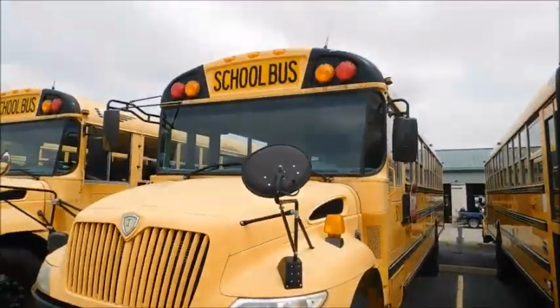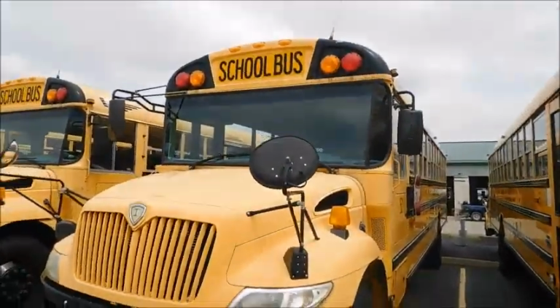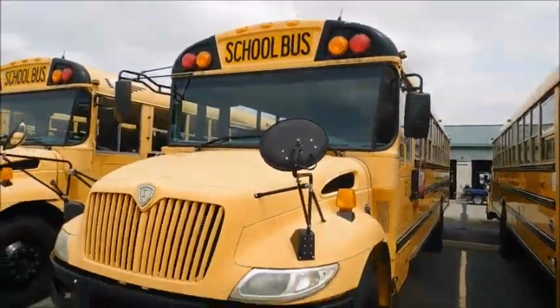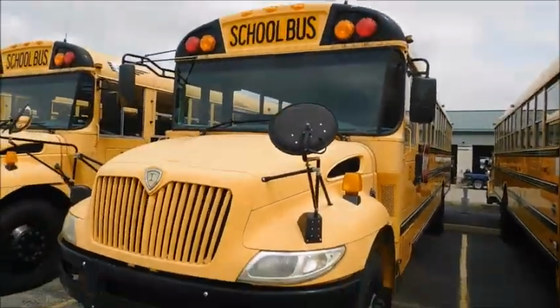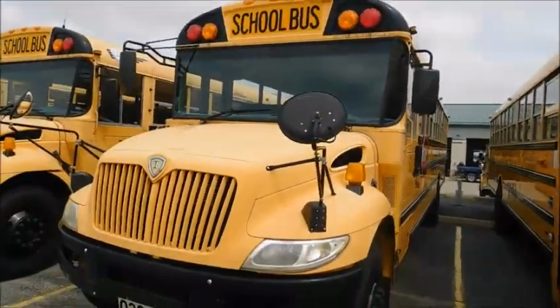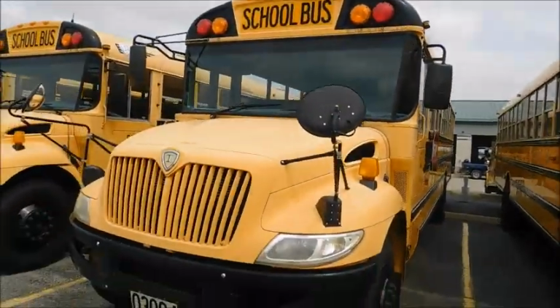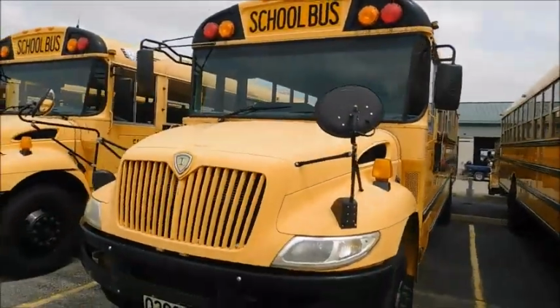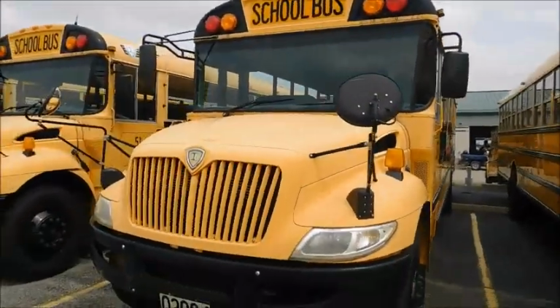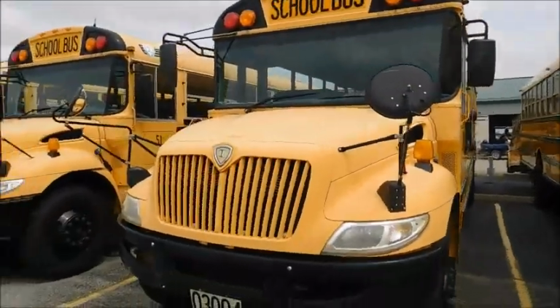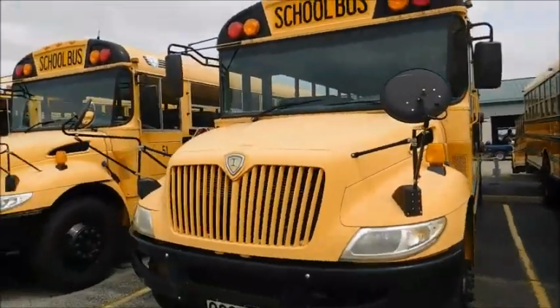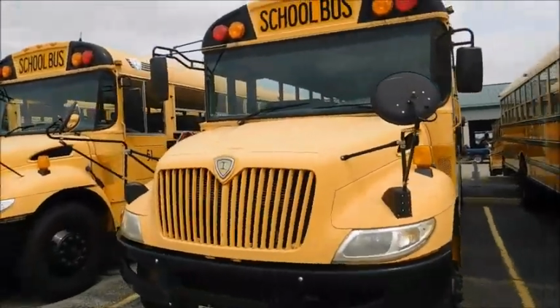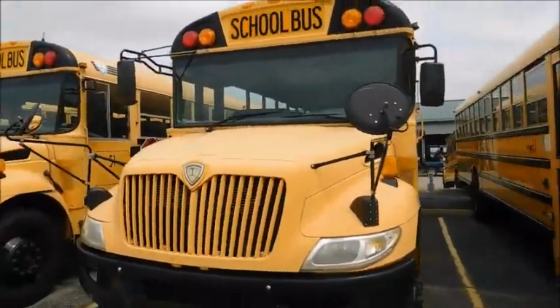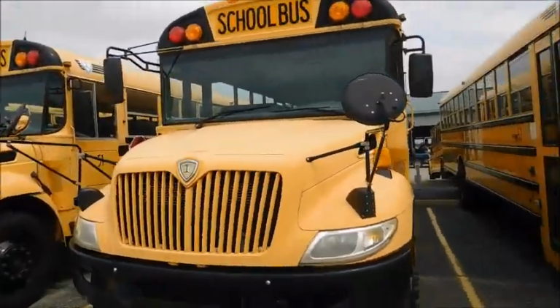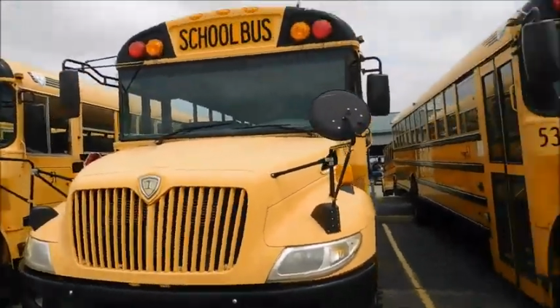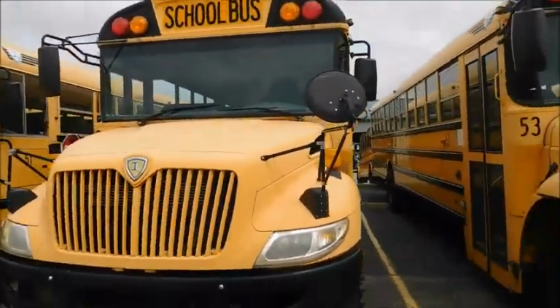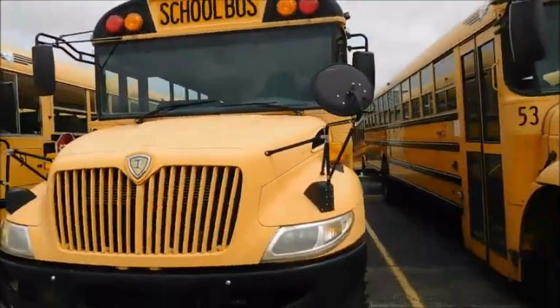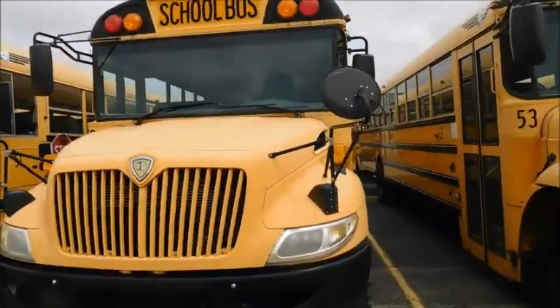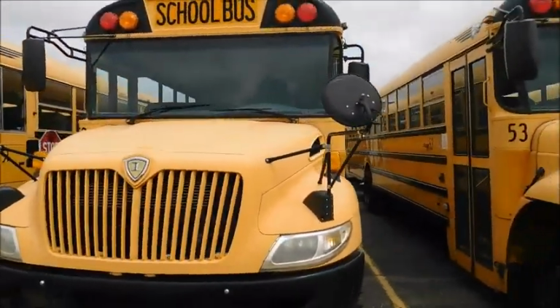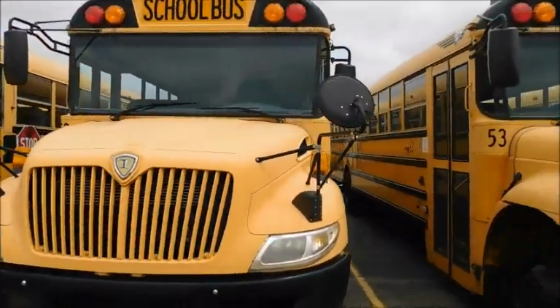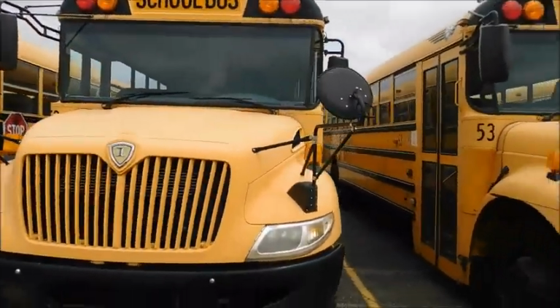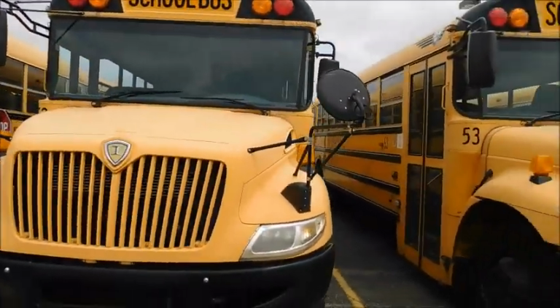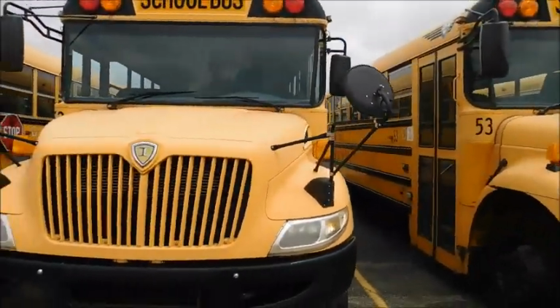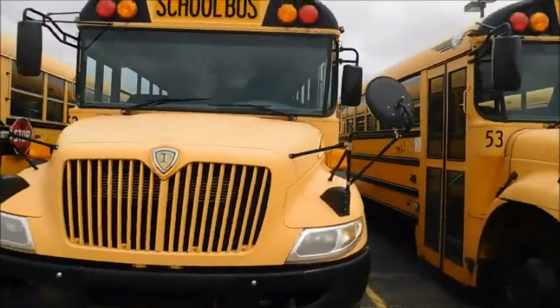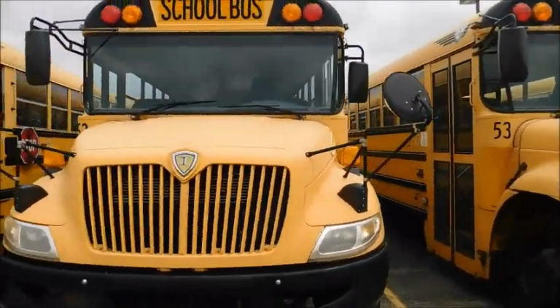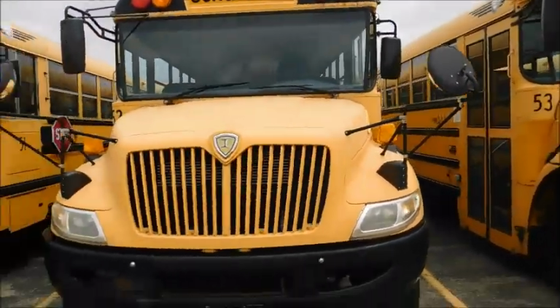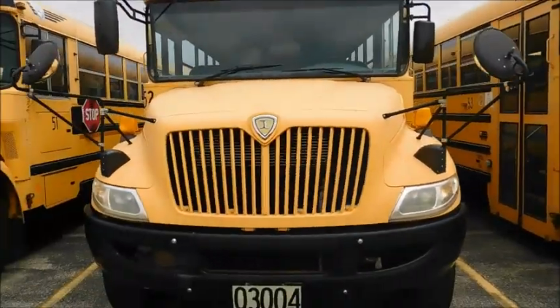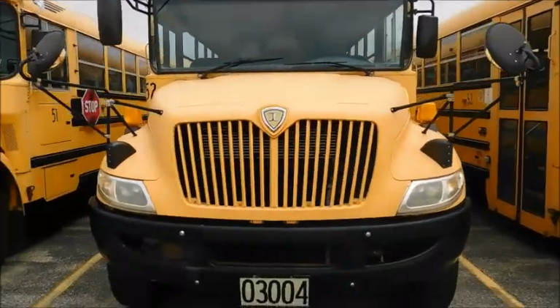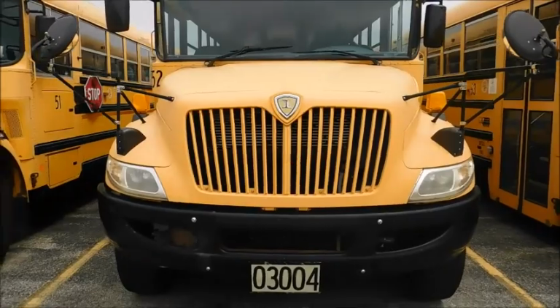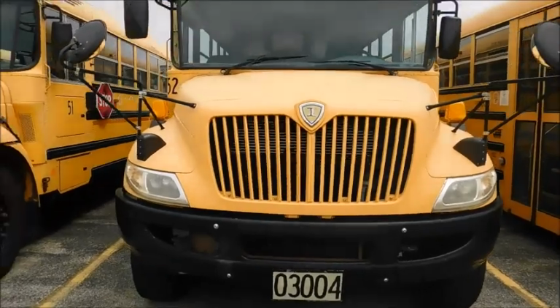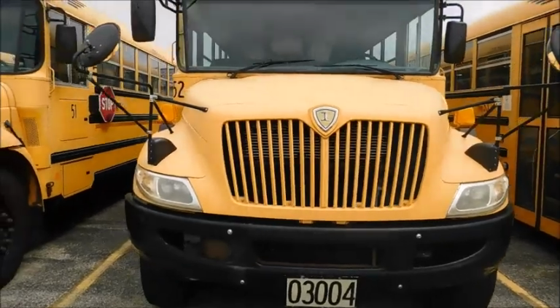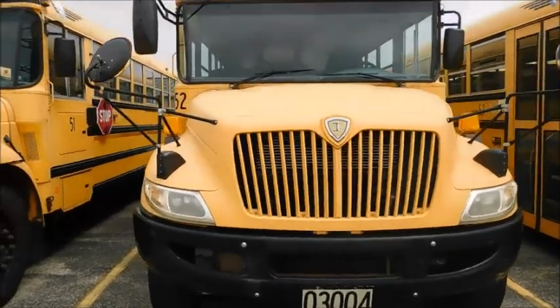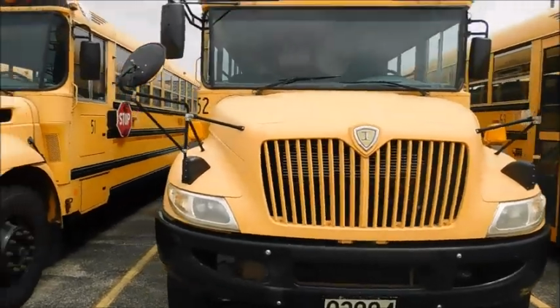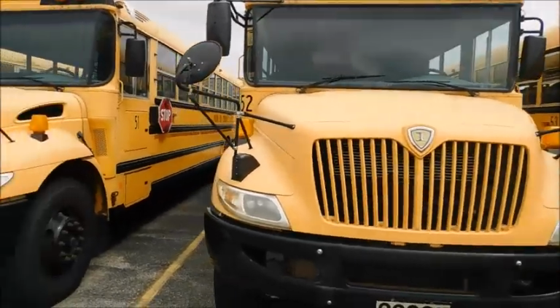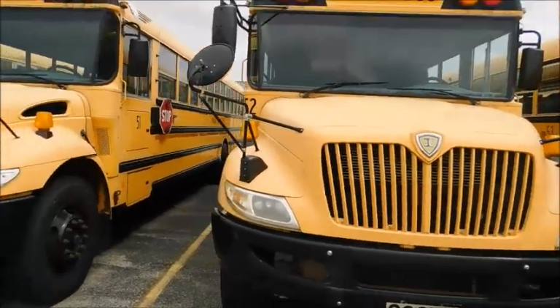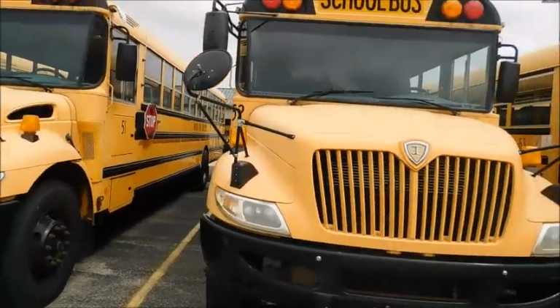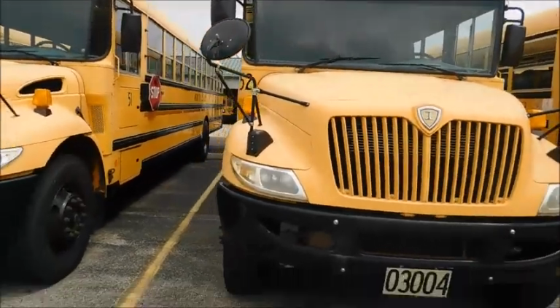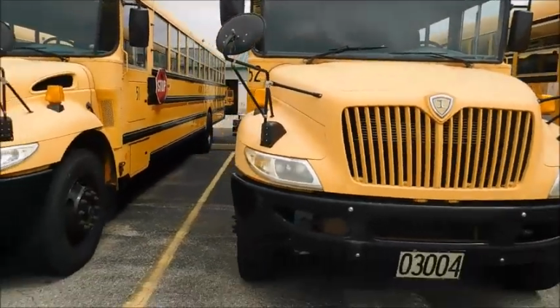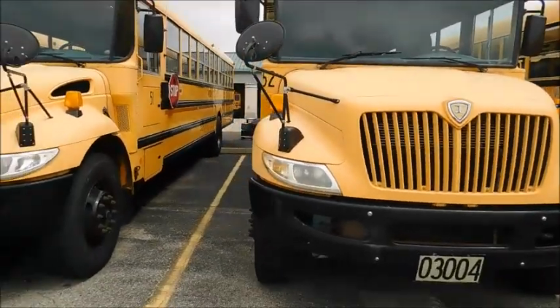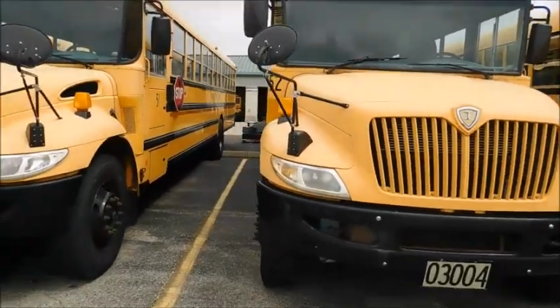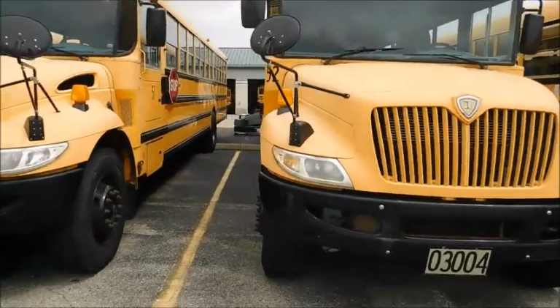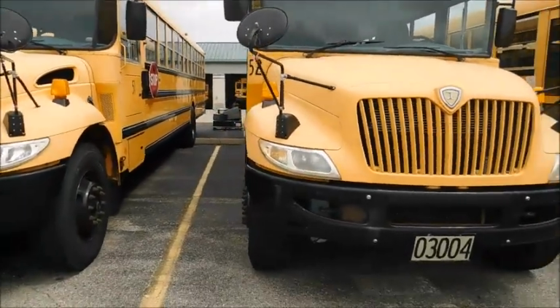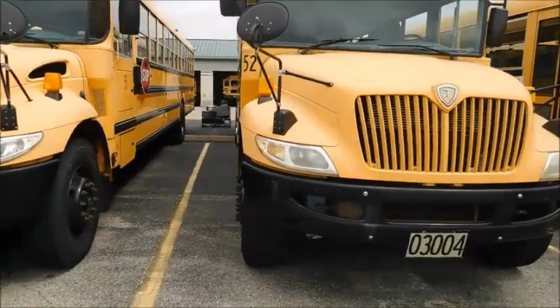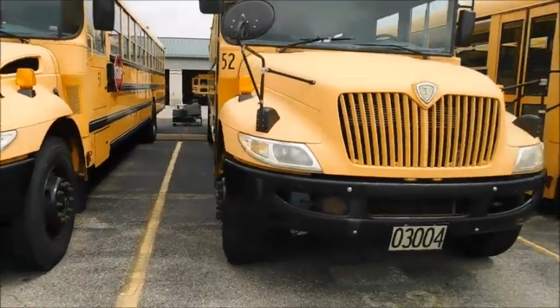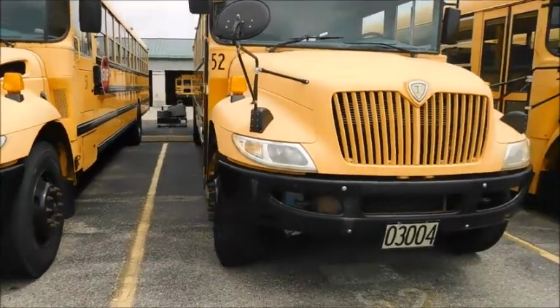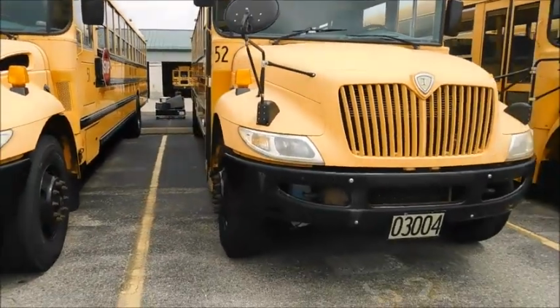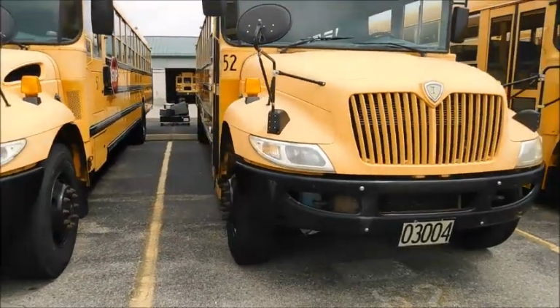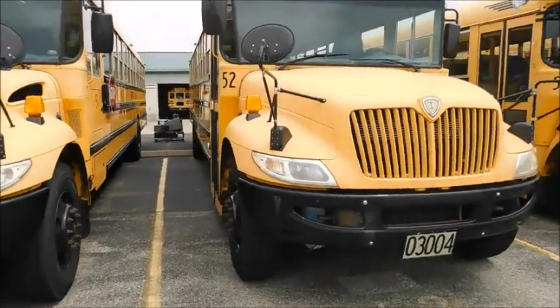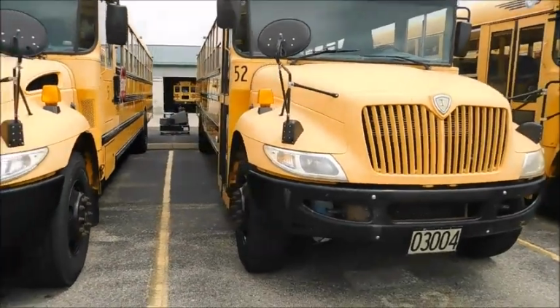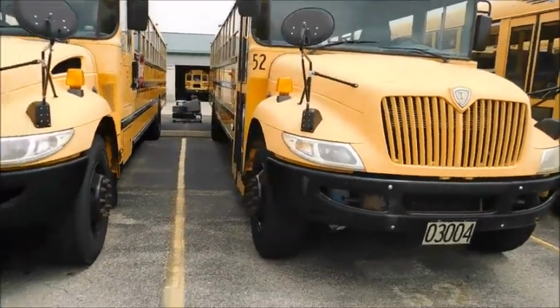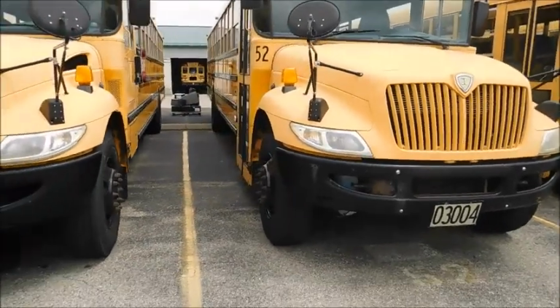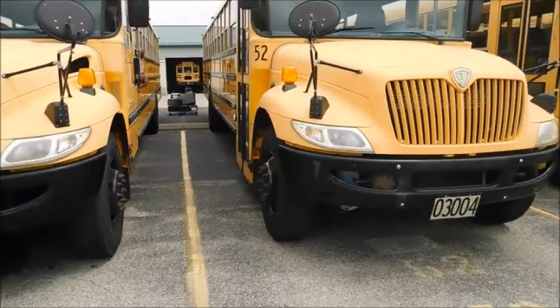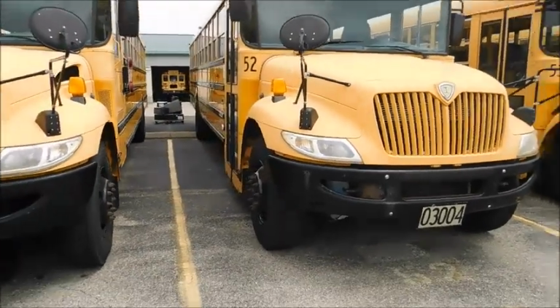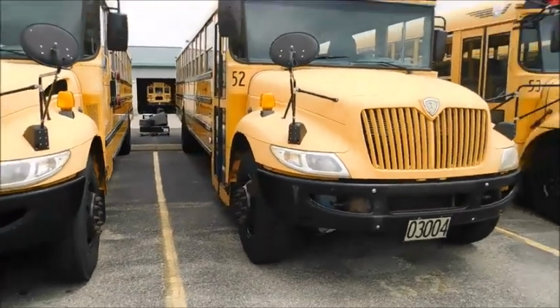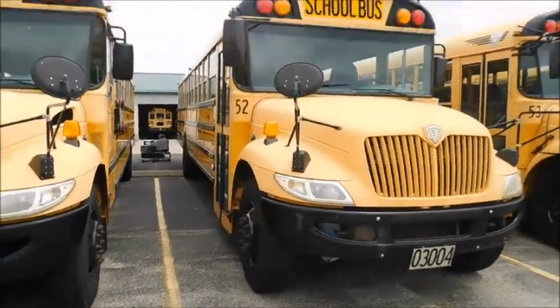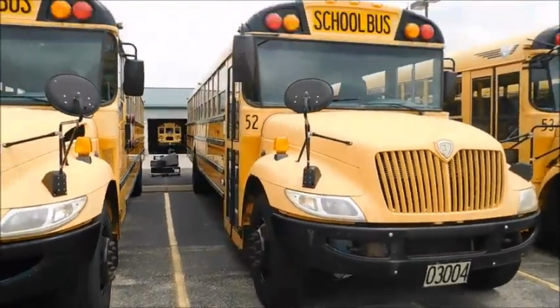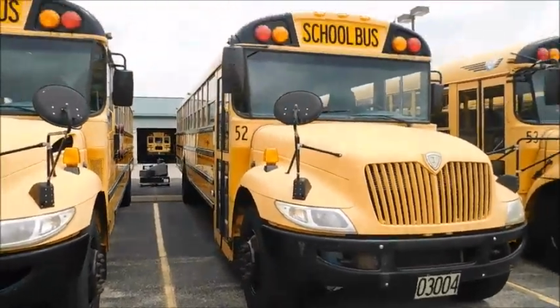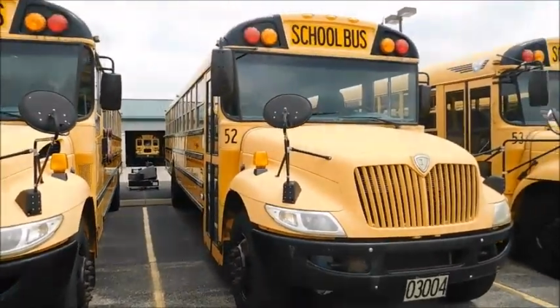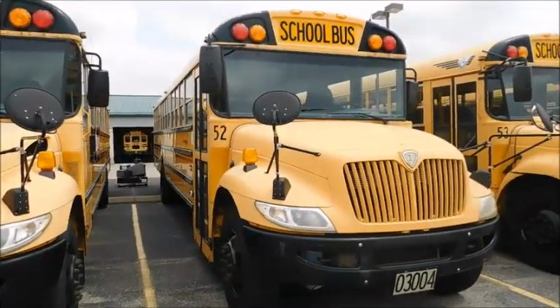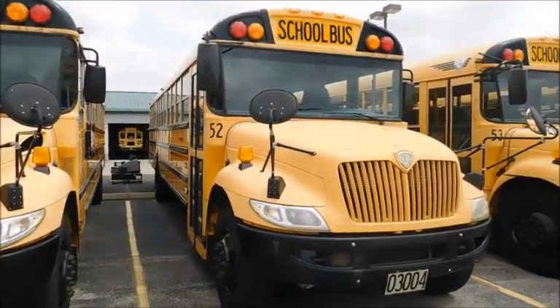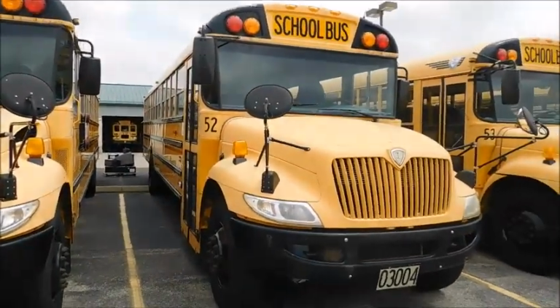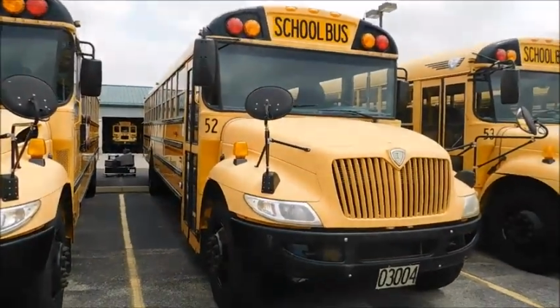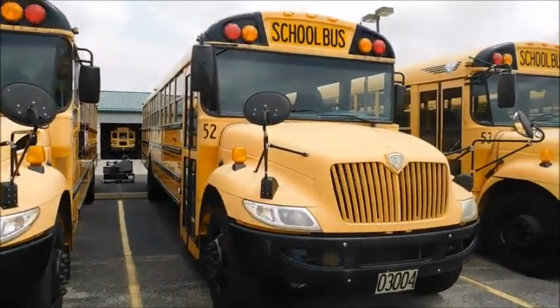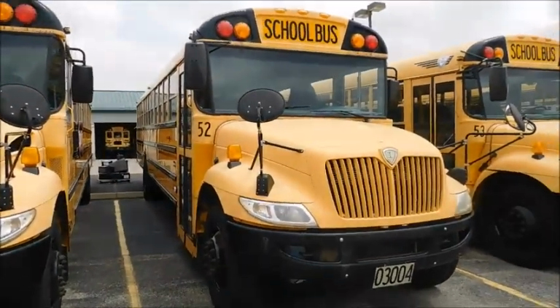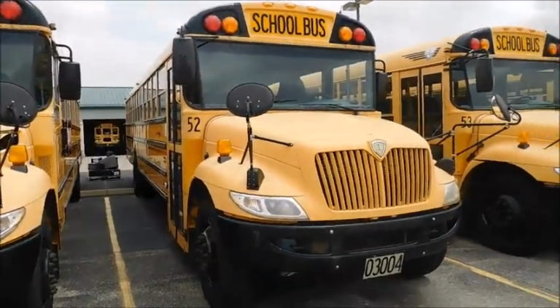So yeah, that's 49 and 52. I hope you guys enjoyed this tour video. Let me know what you think. Thanks for watching.